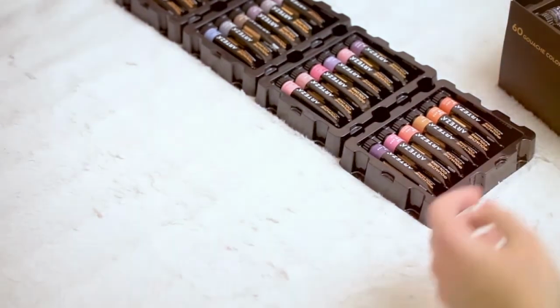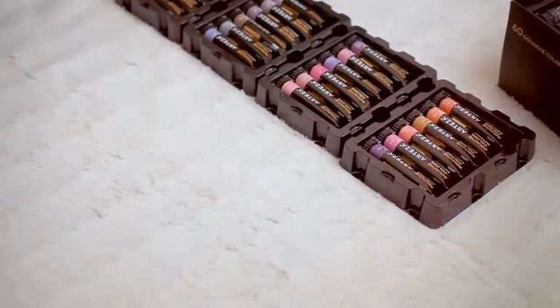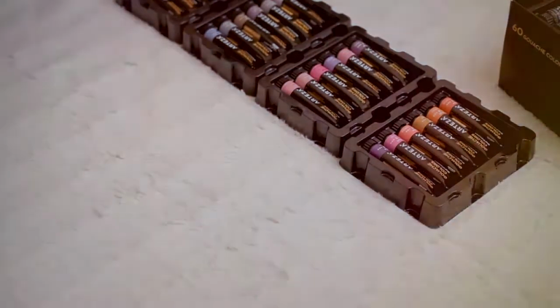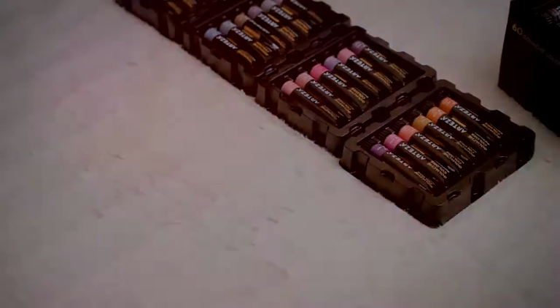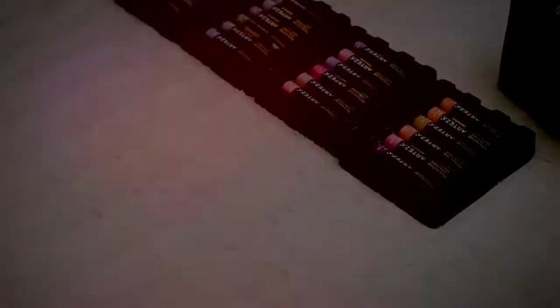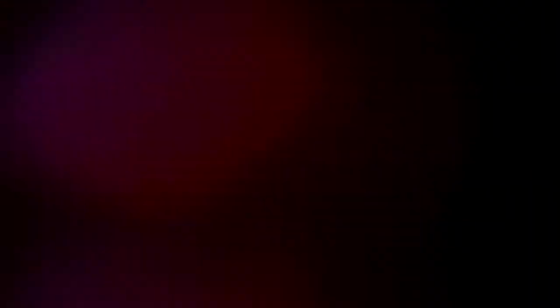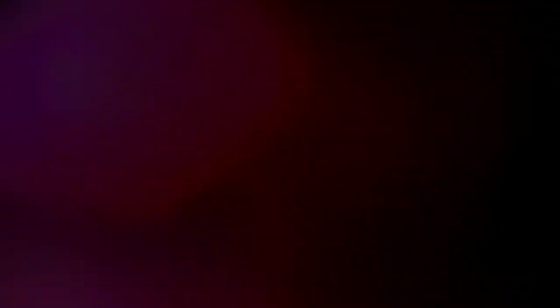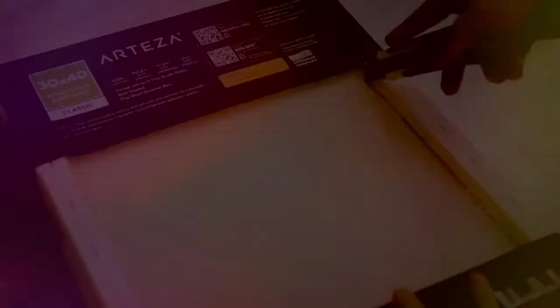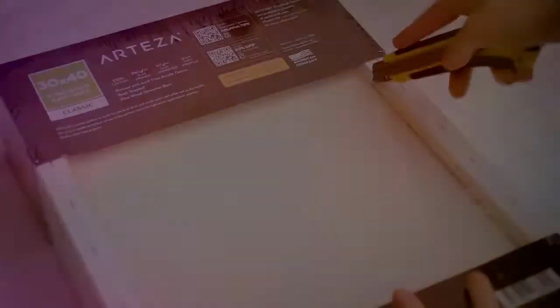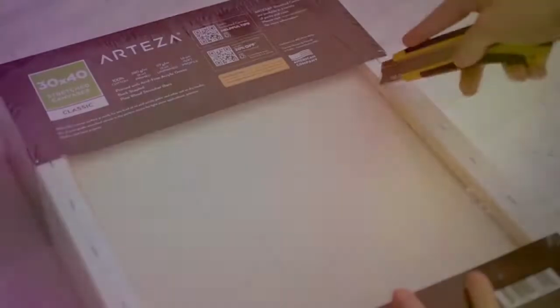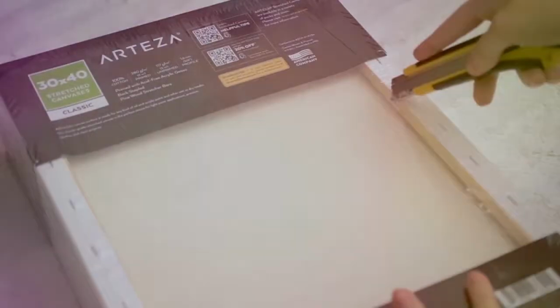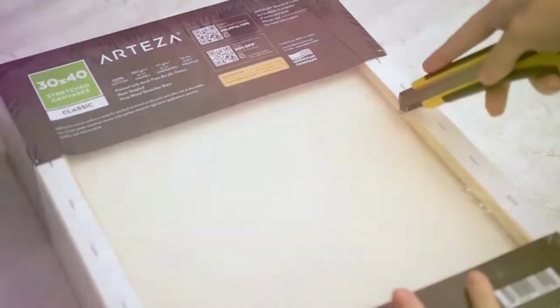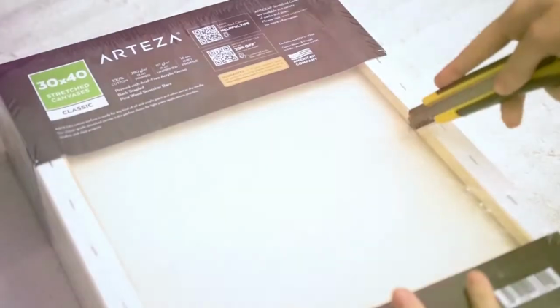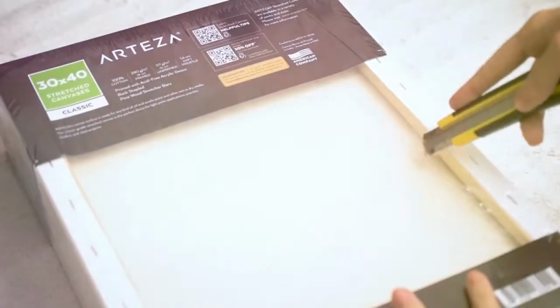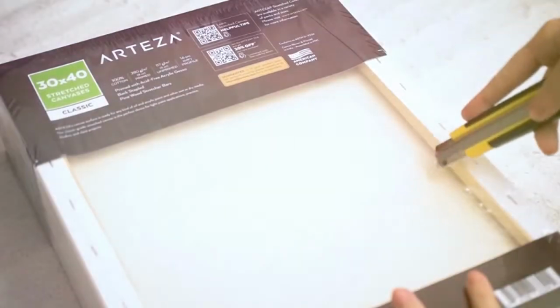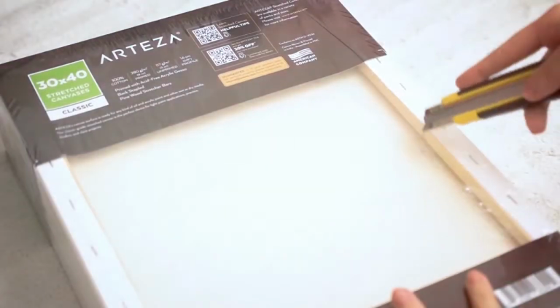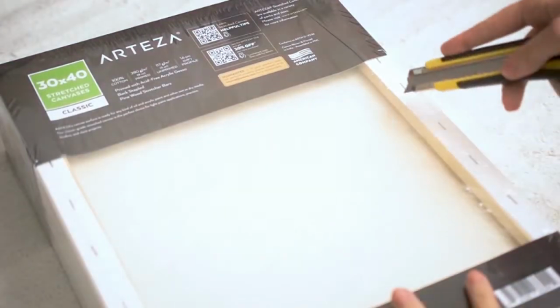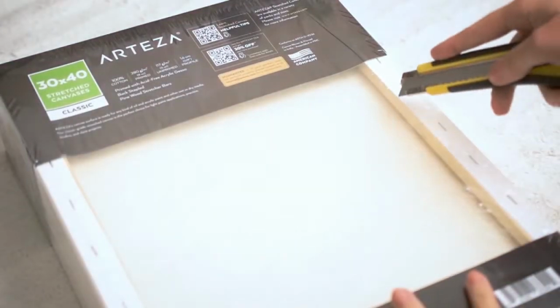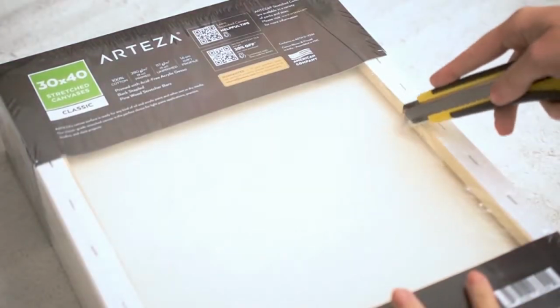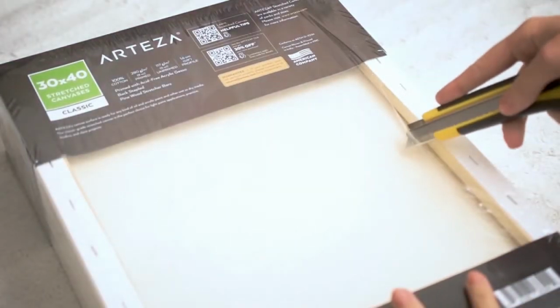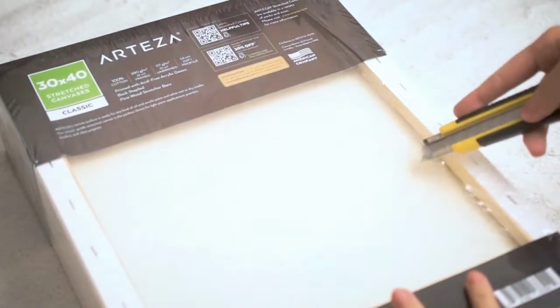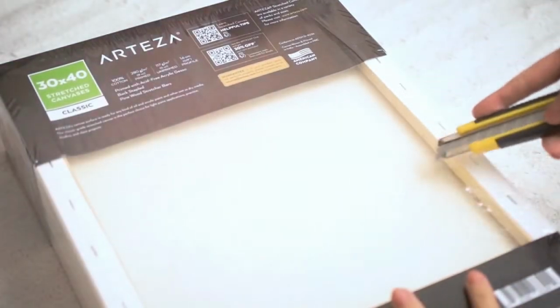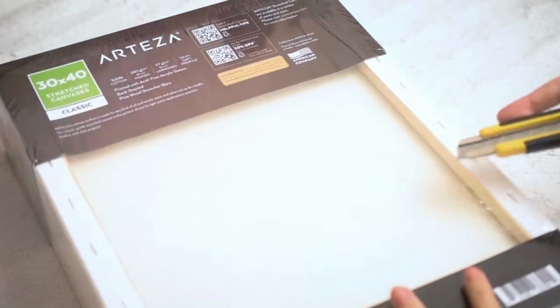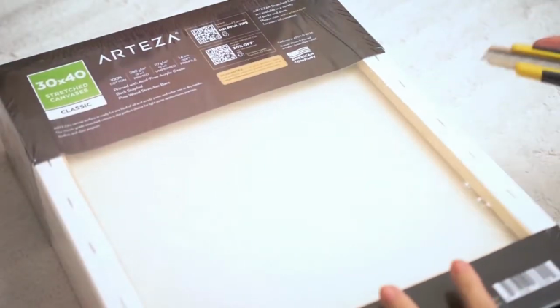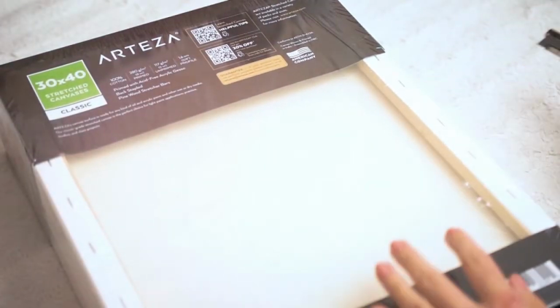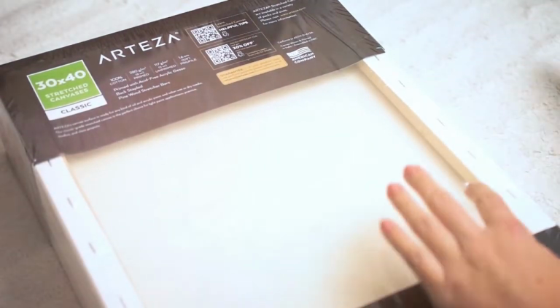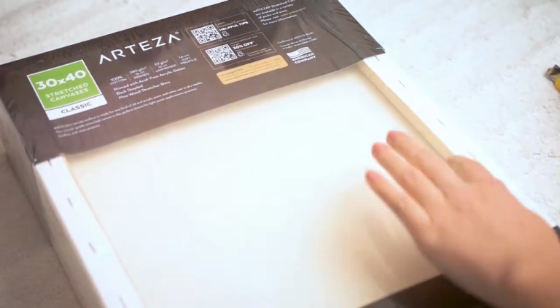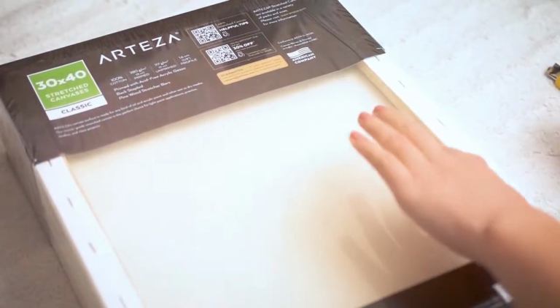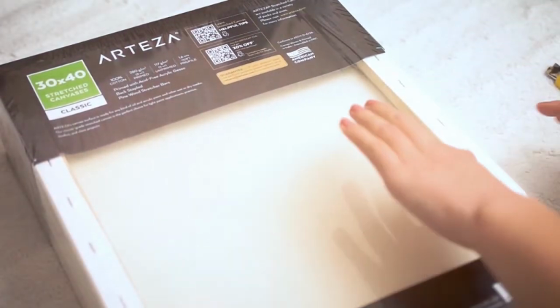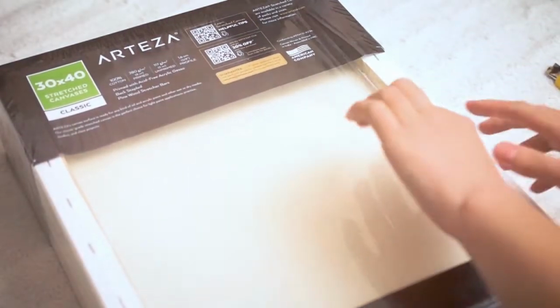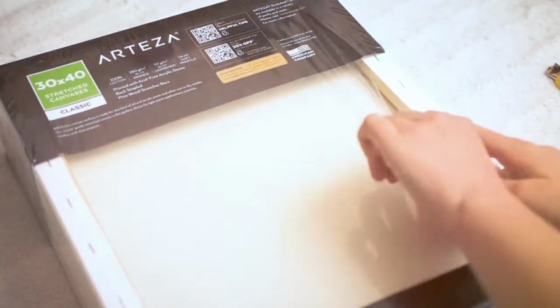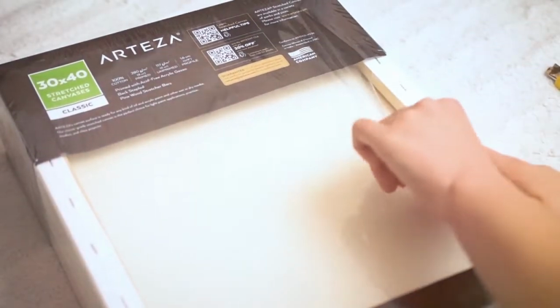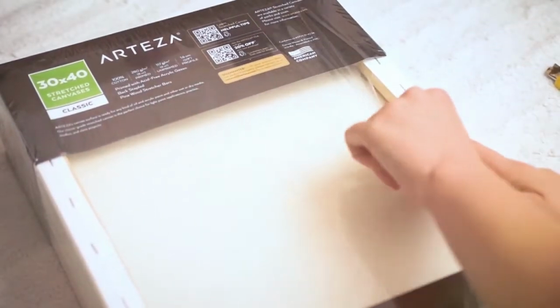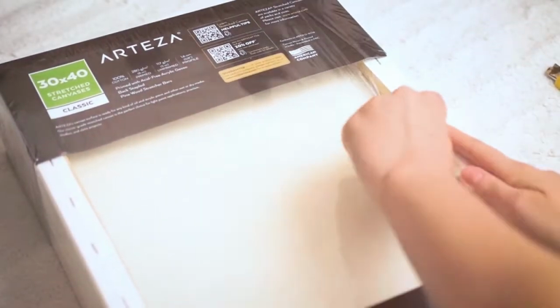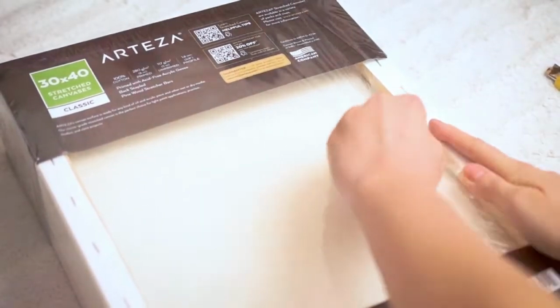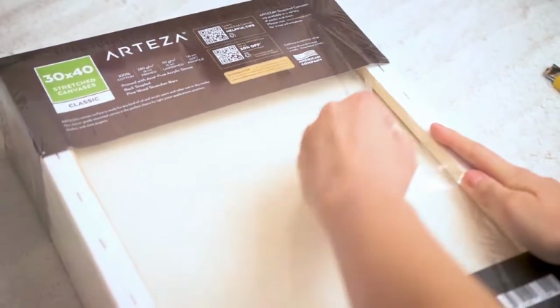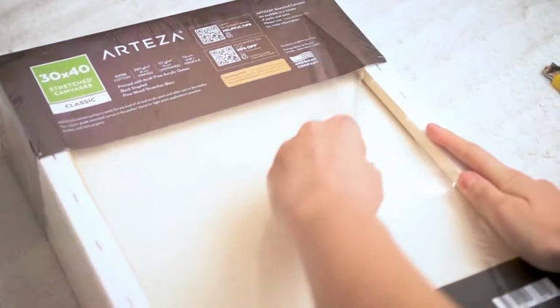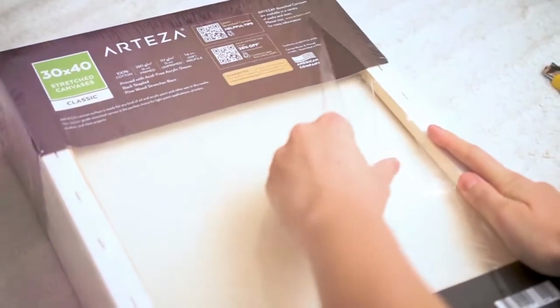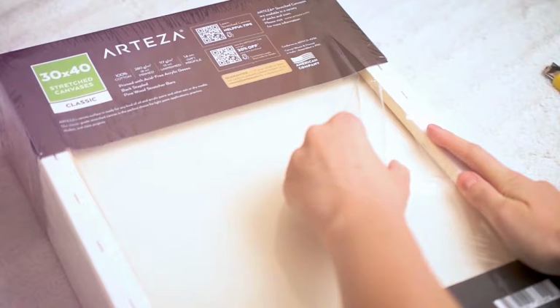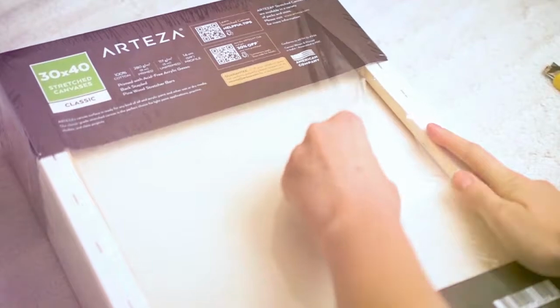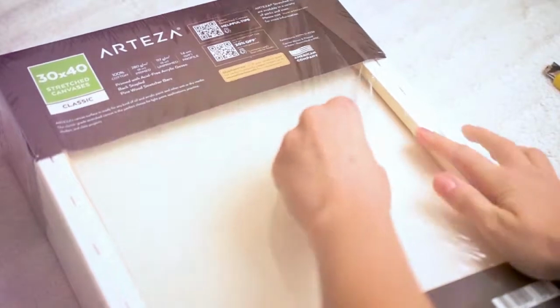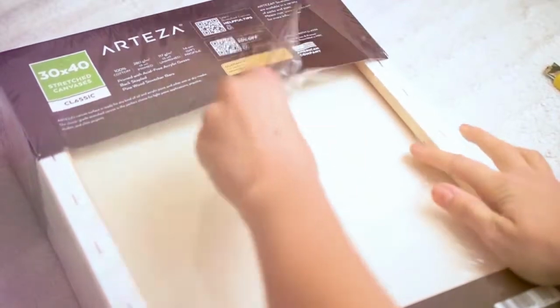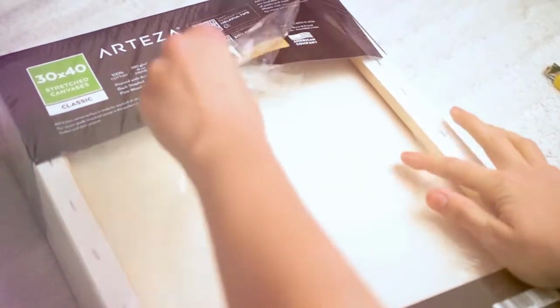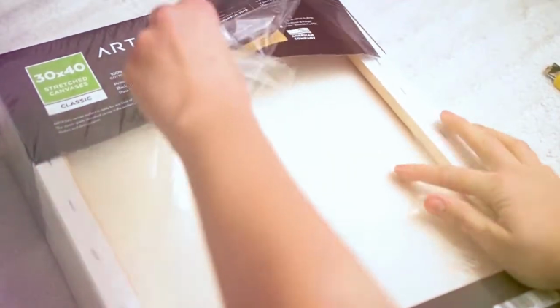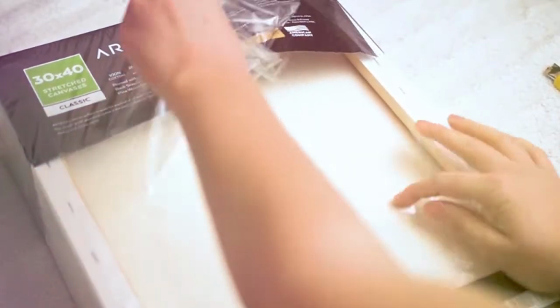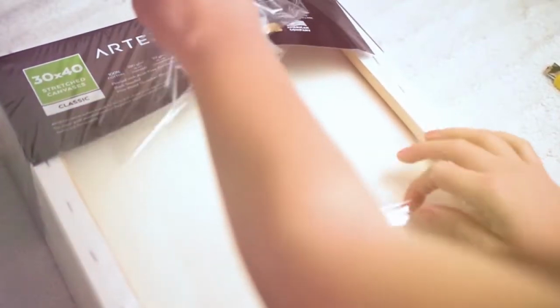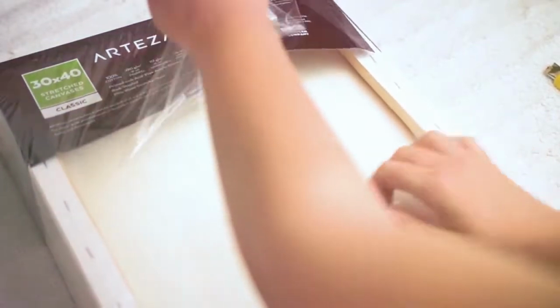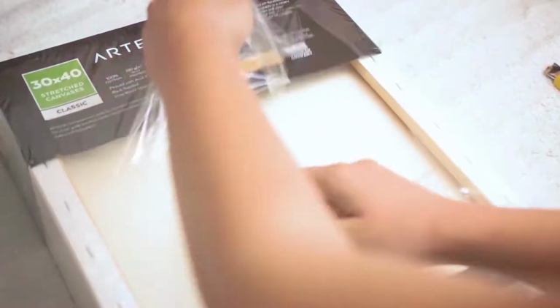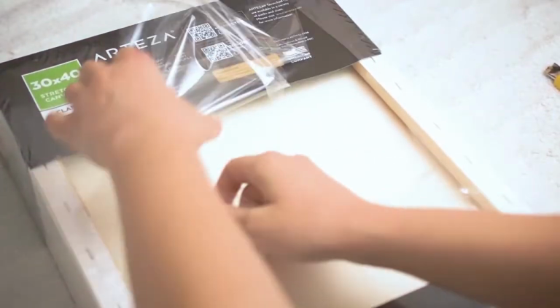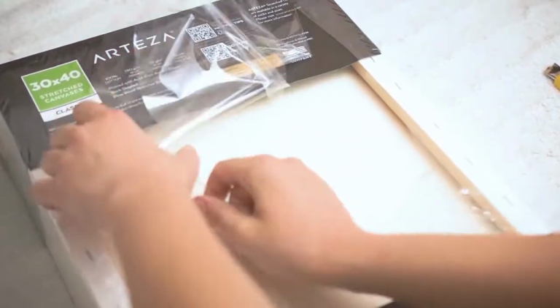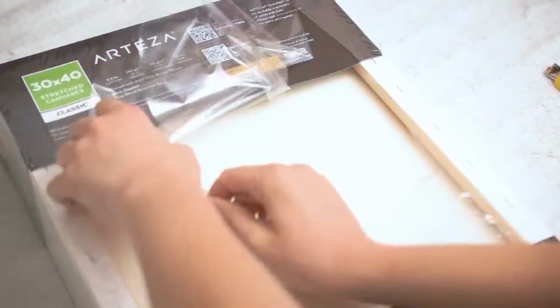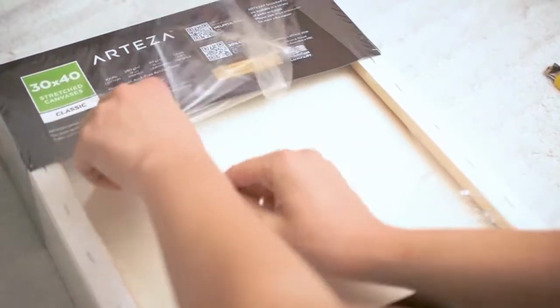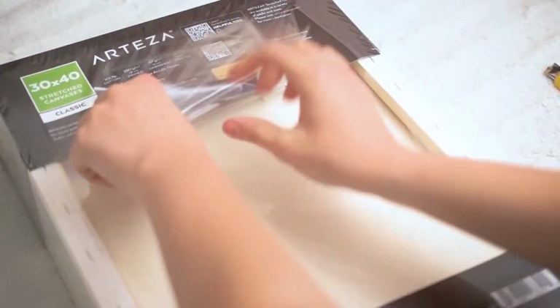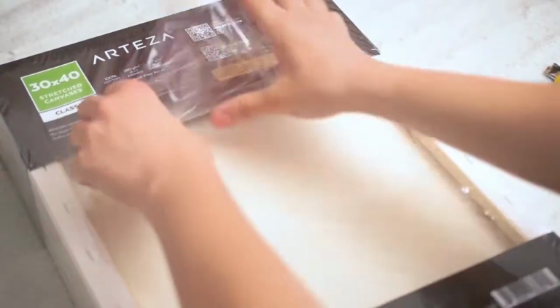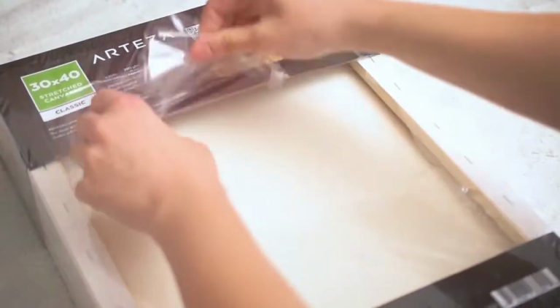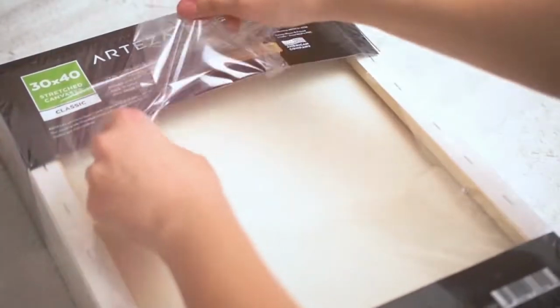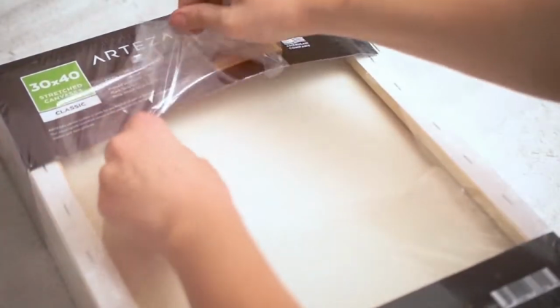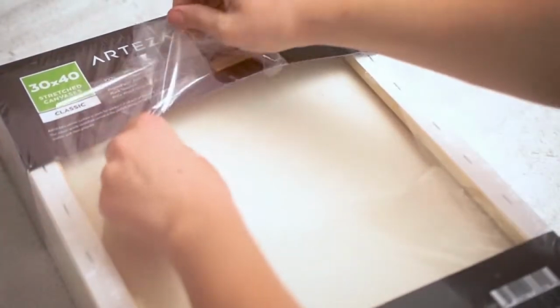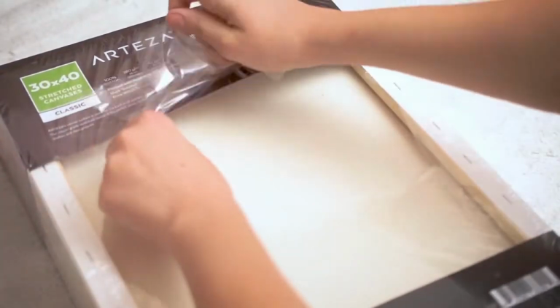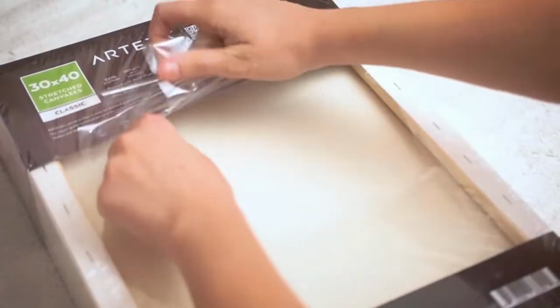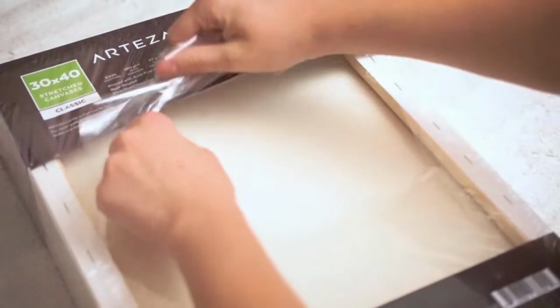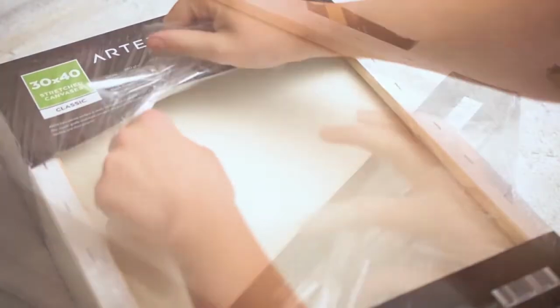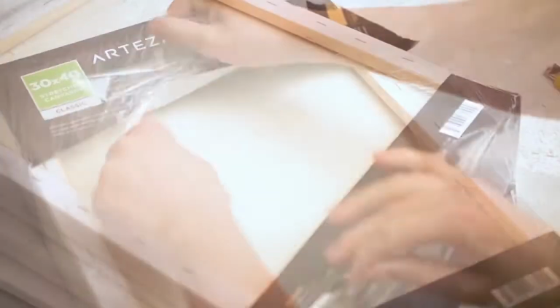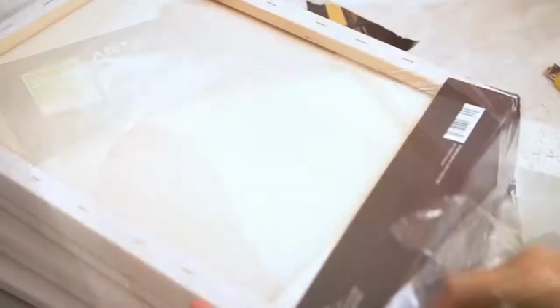I also got a set of stretched canvases. I used one of these to paint my blight painting.